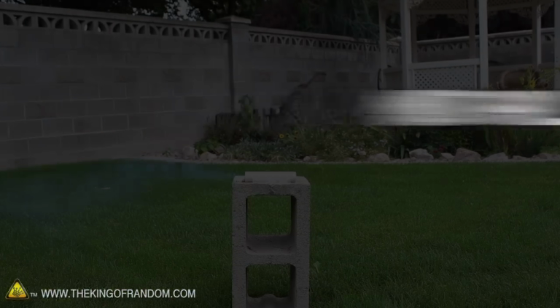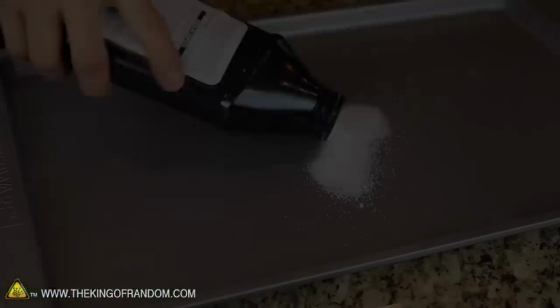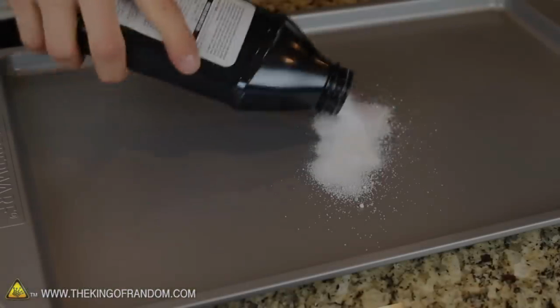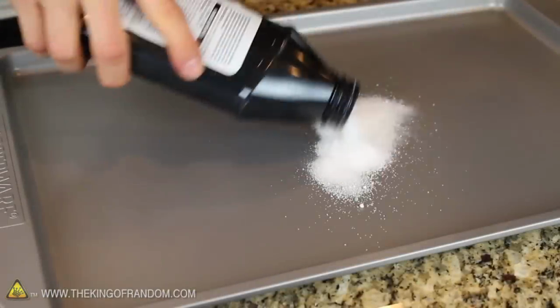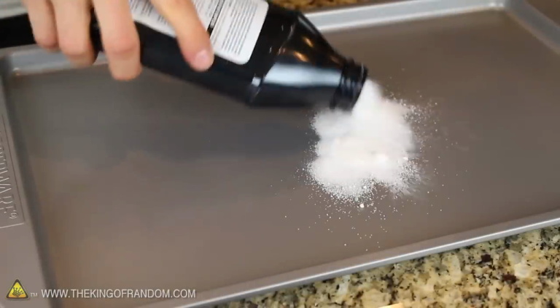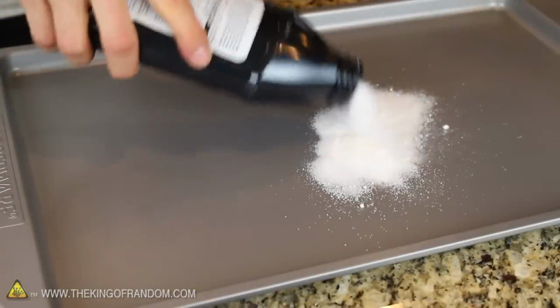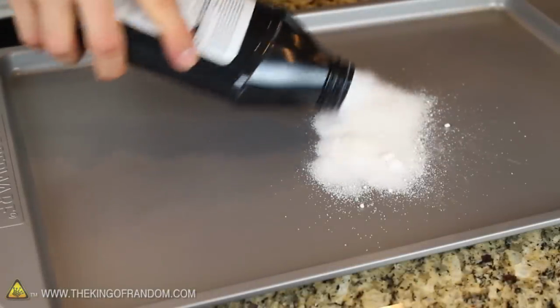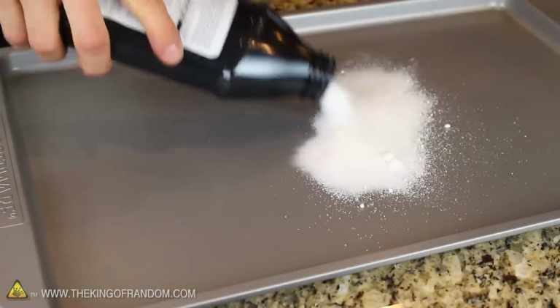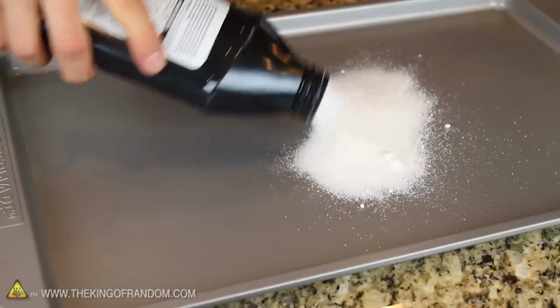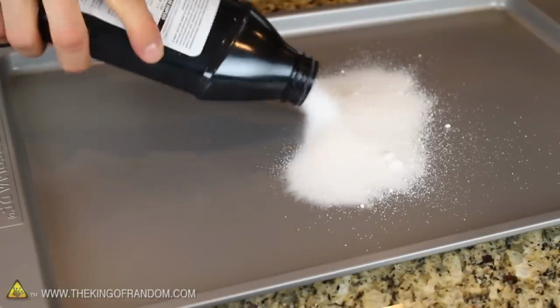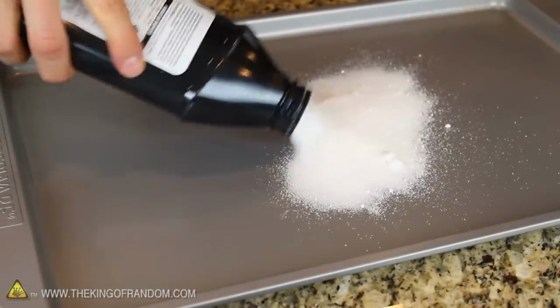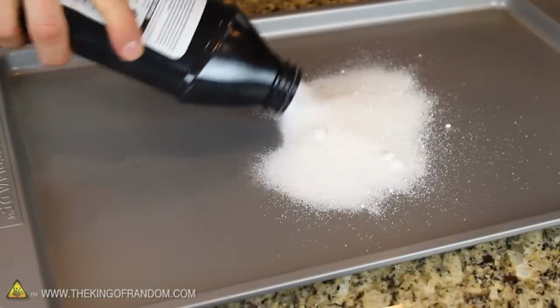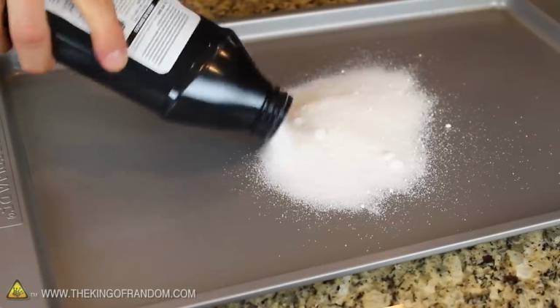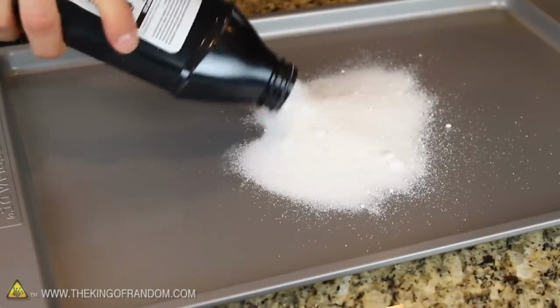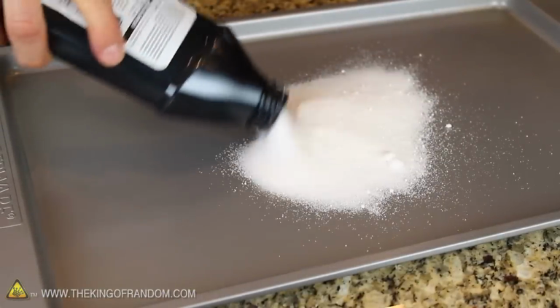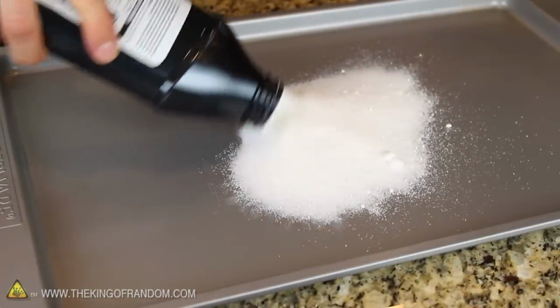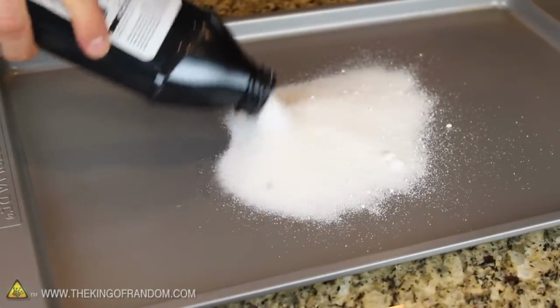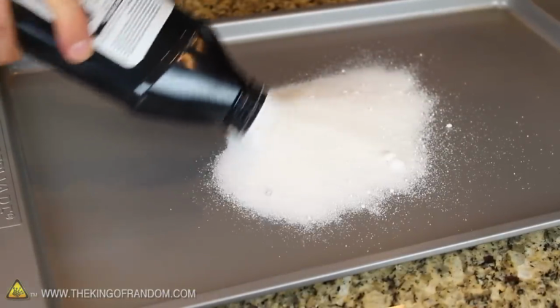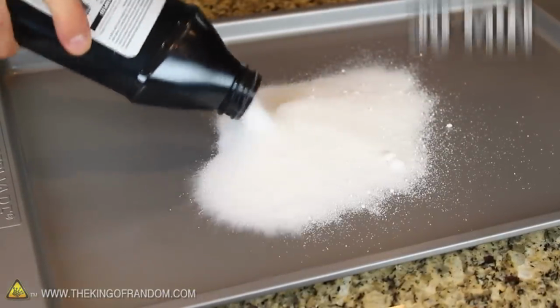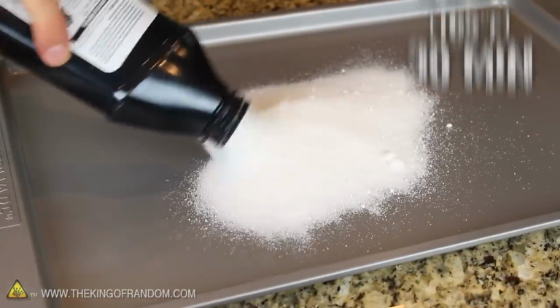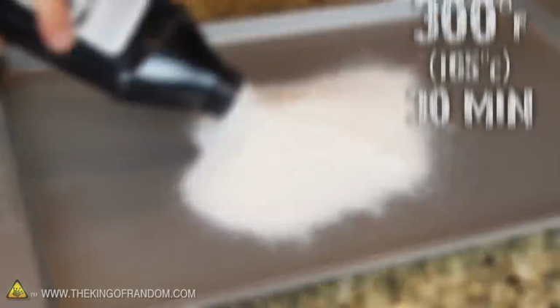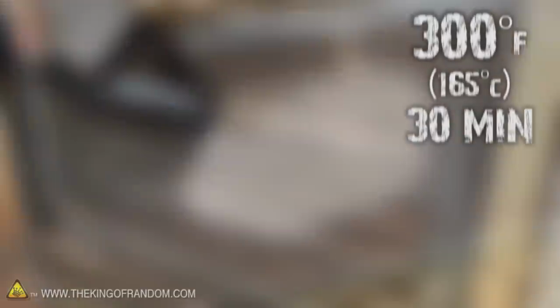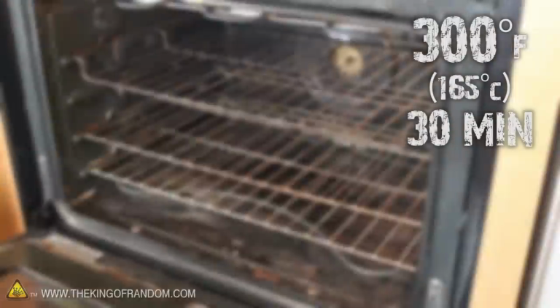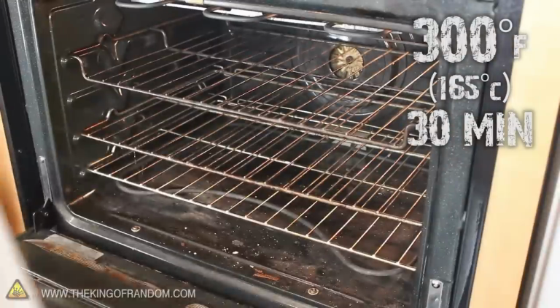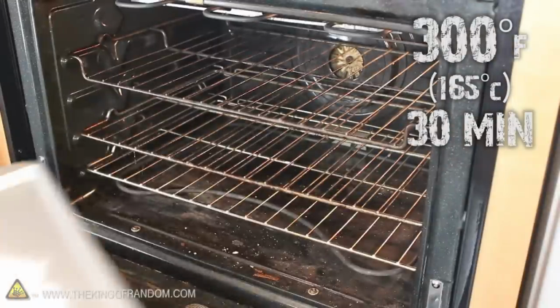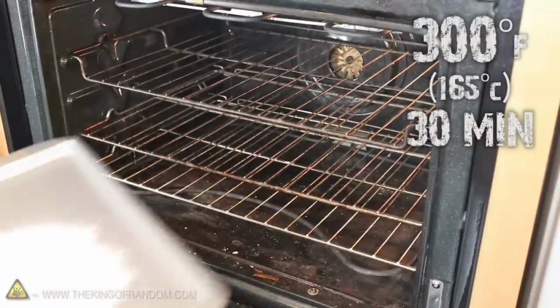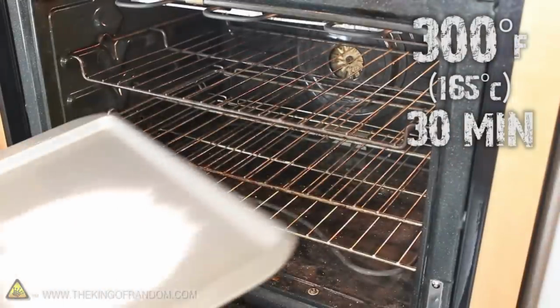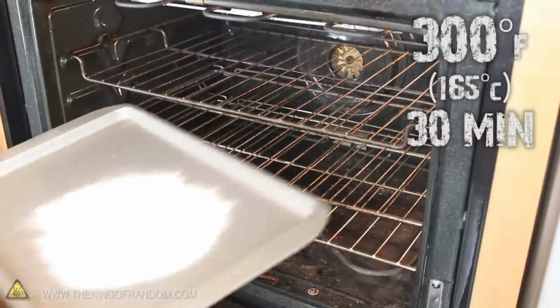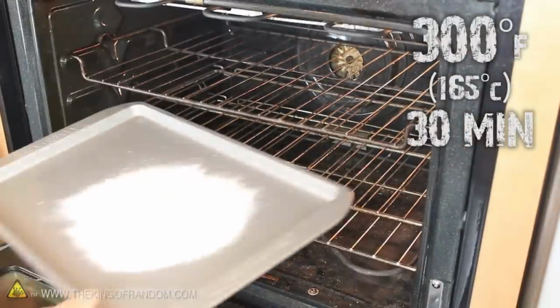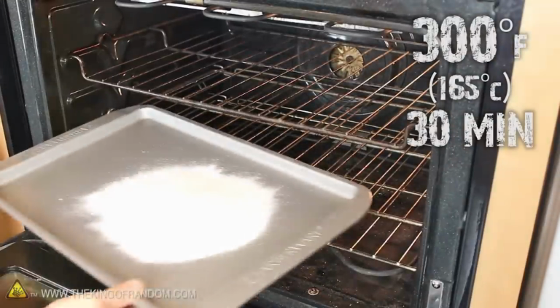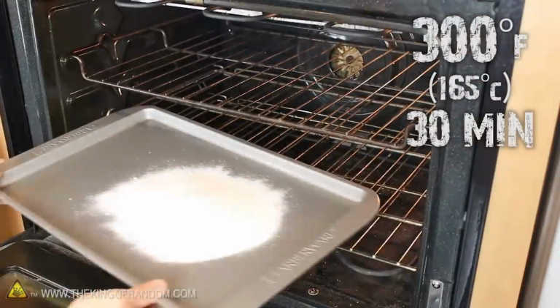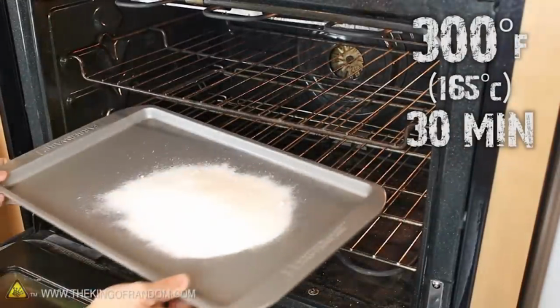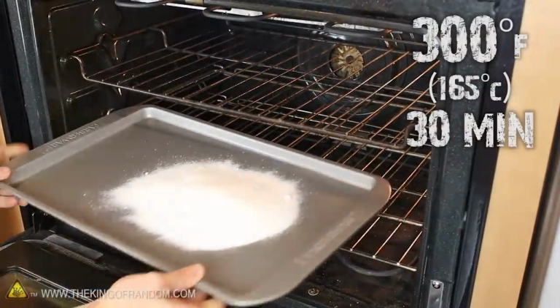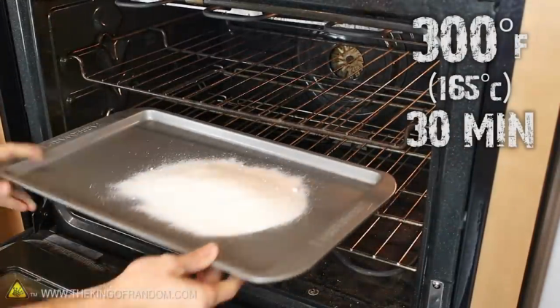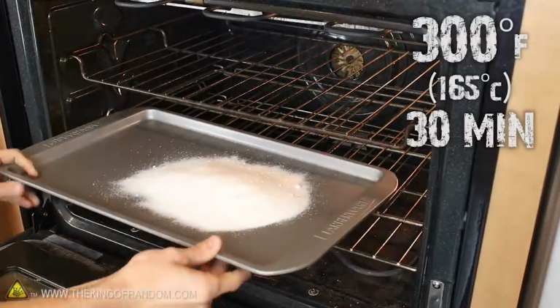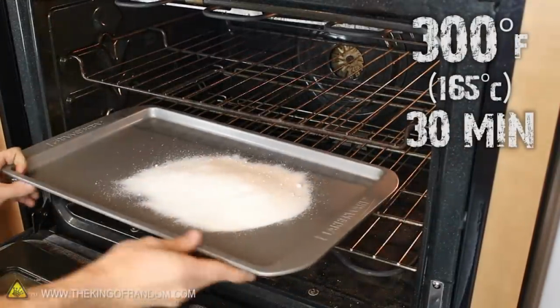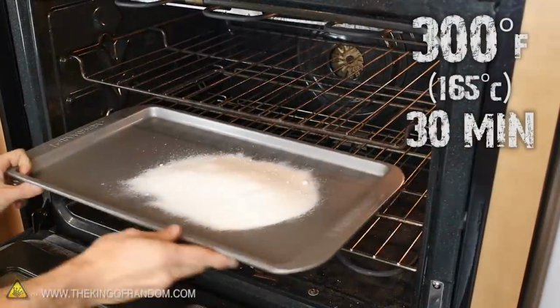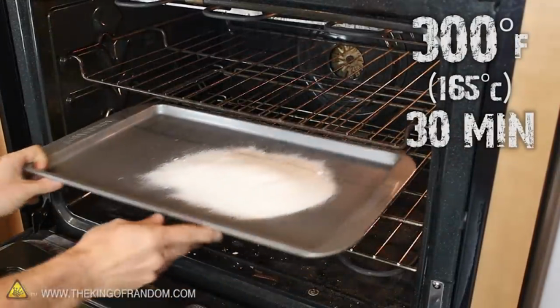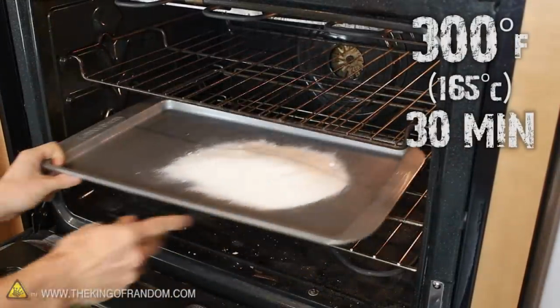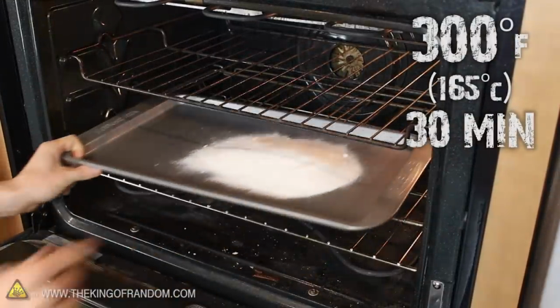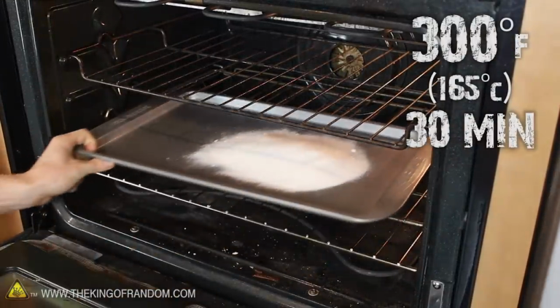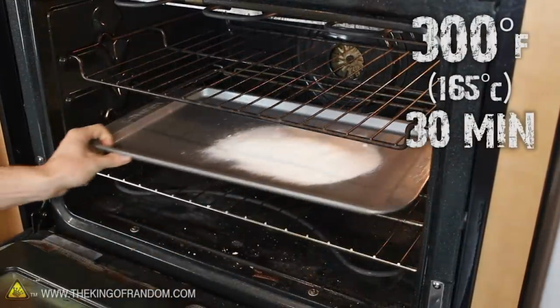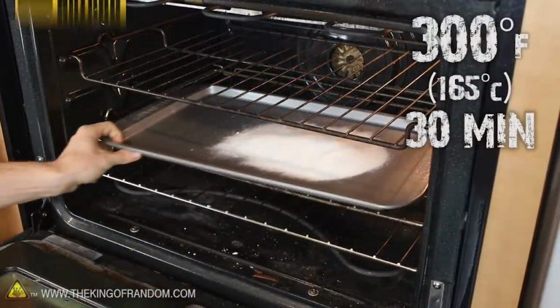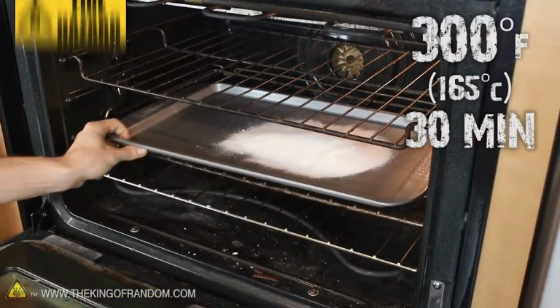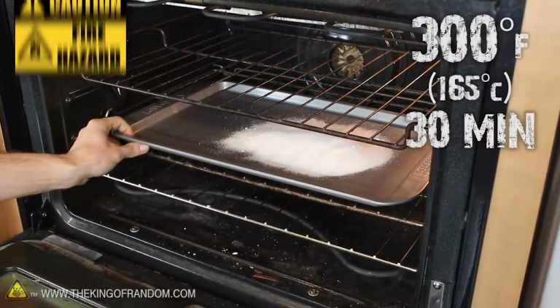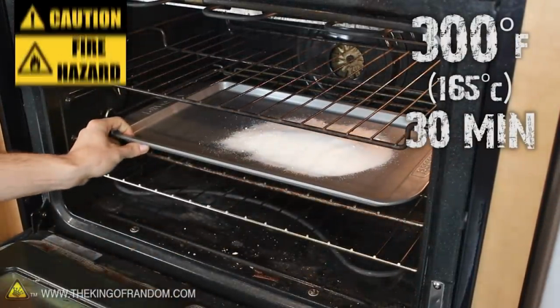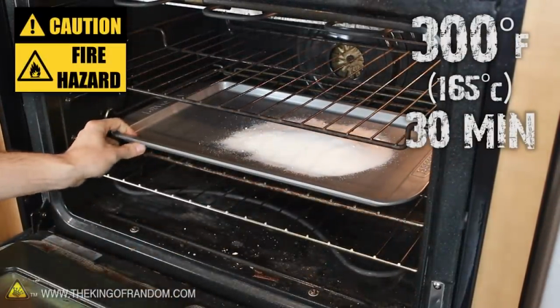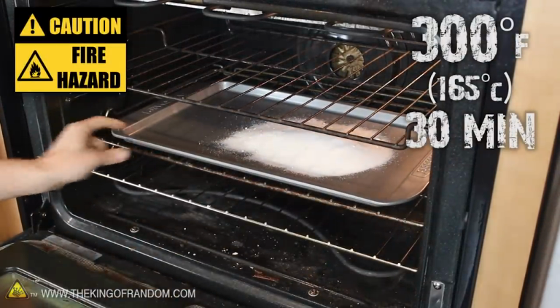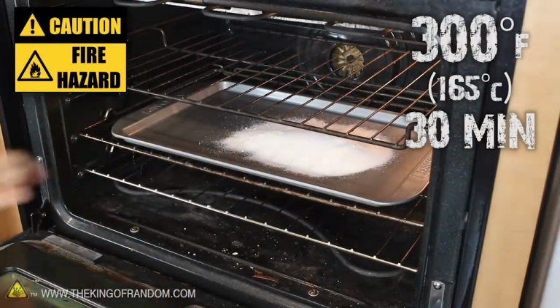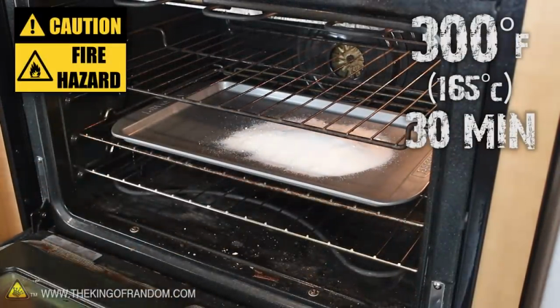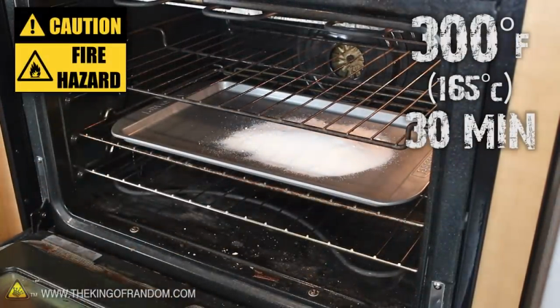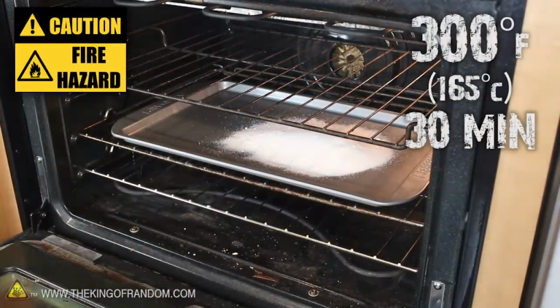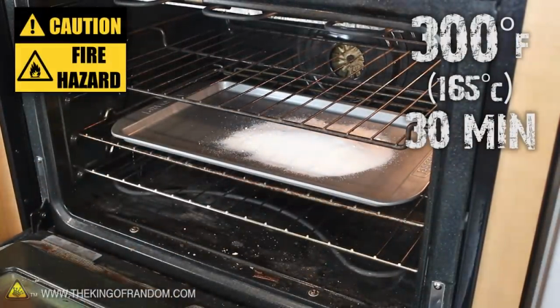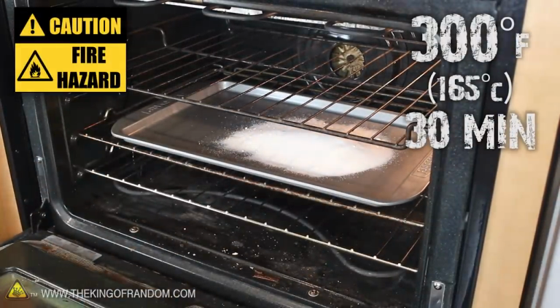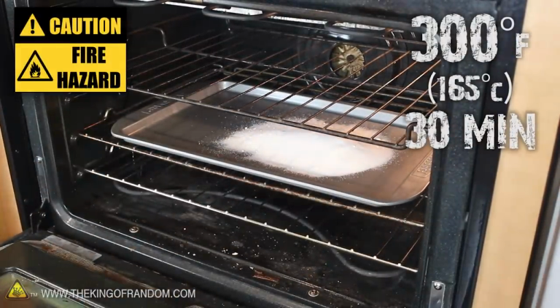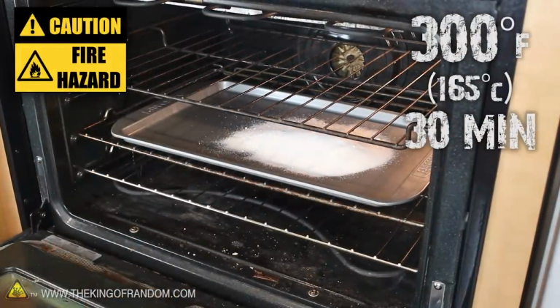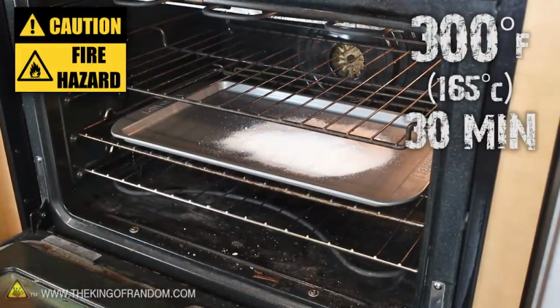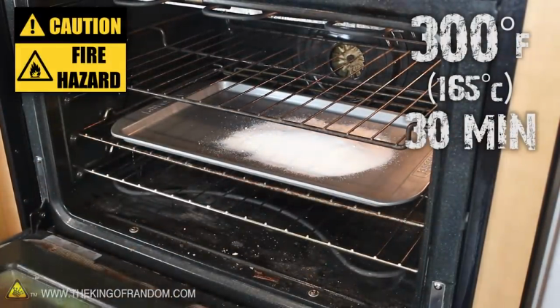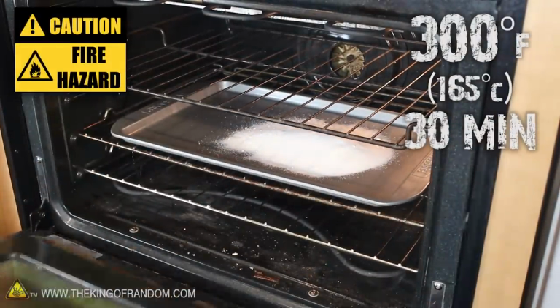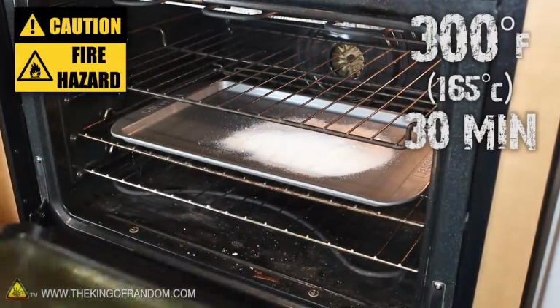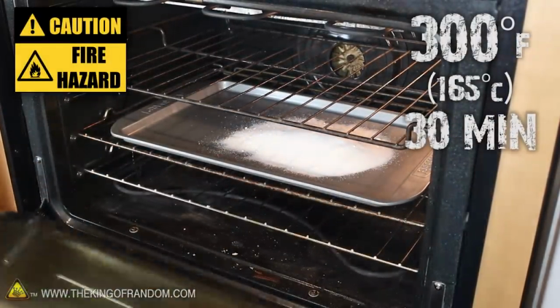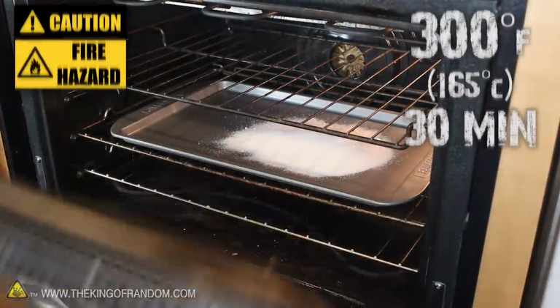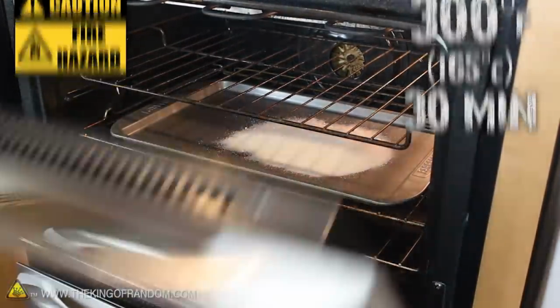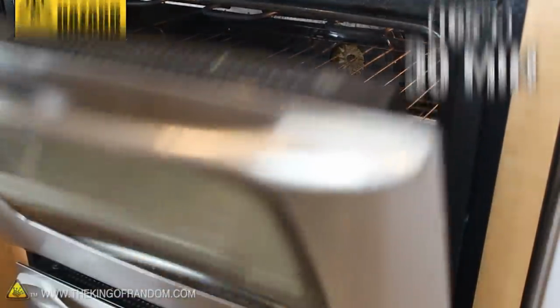To reverse the hydration, you could put it in the oven at 300 degrees Fahrenheit for 30 minutes, if you're willing to risk the possibility of an insurance claim.